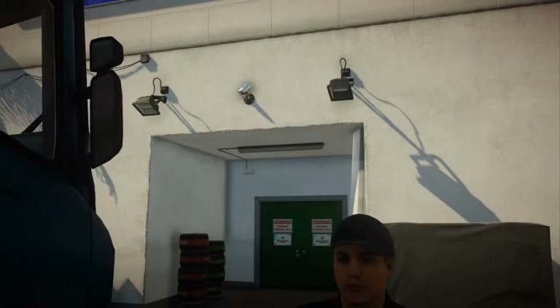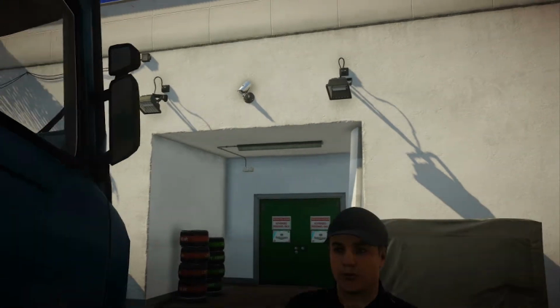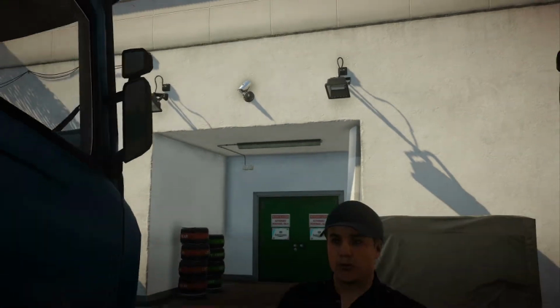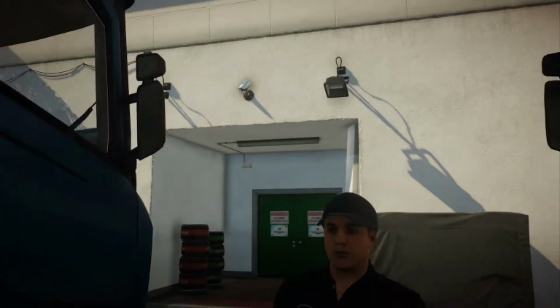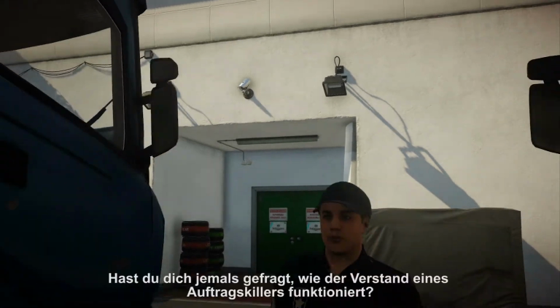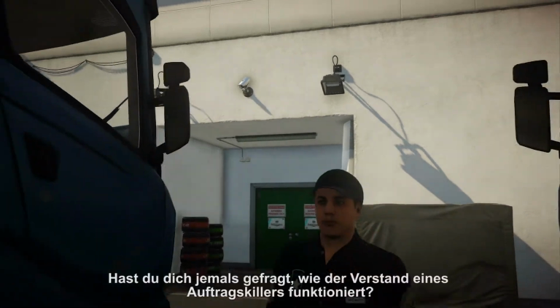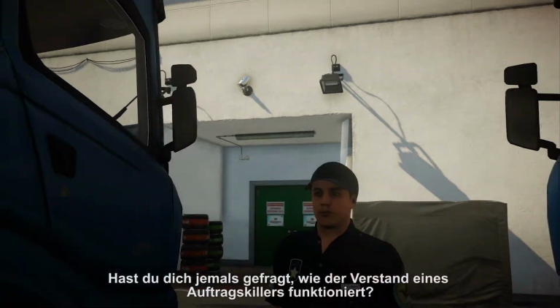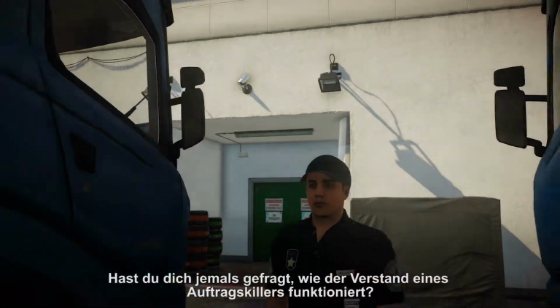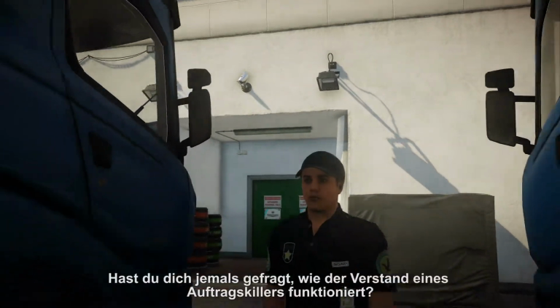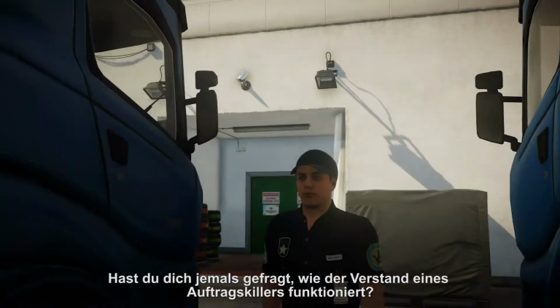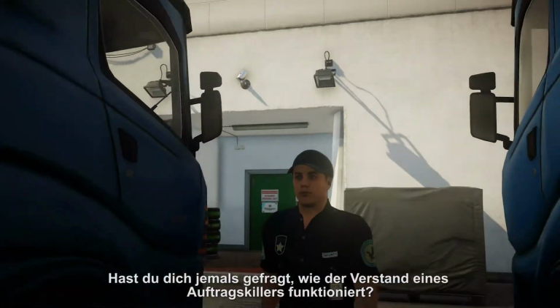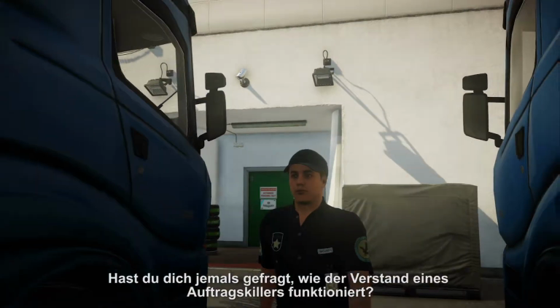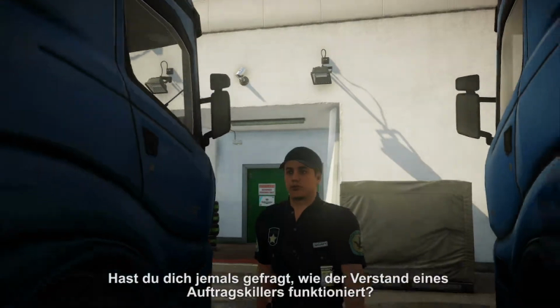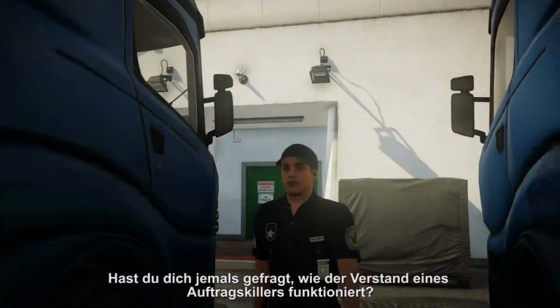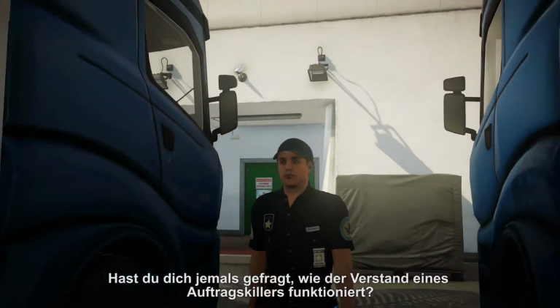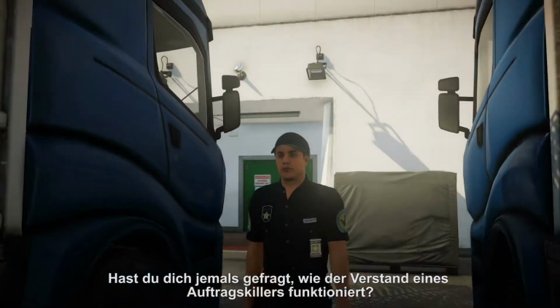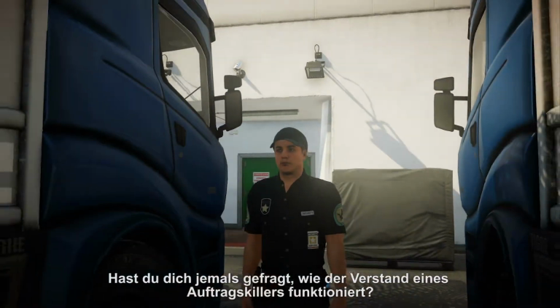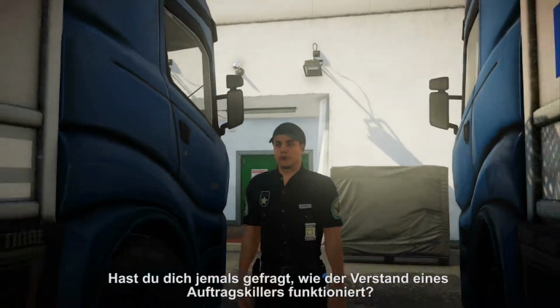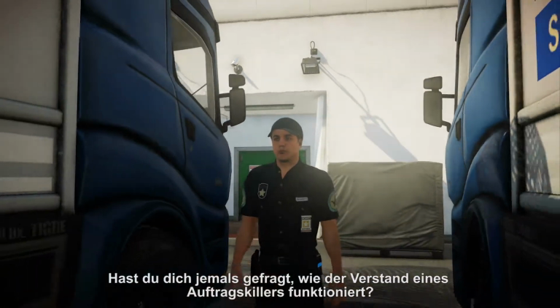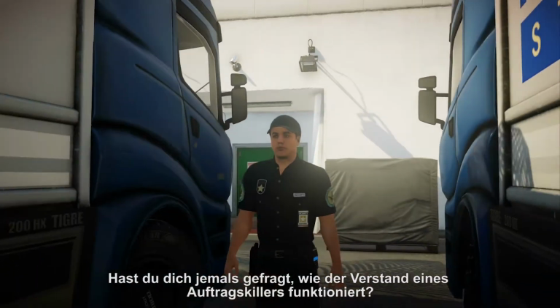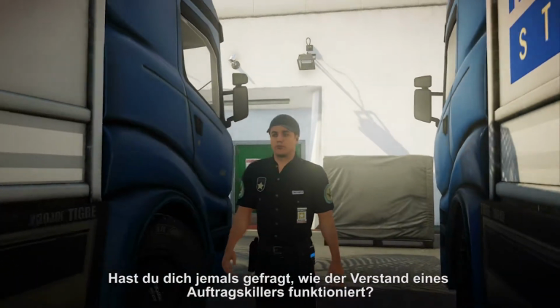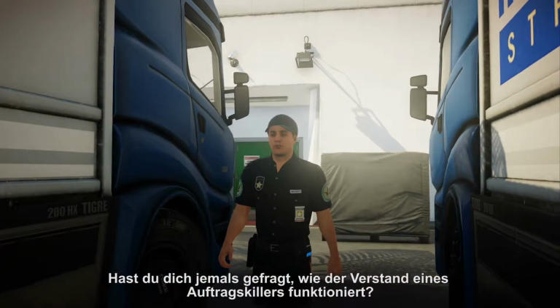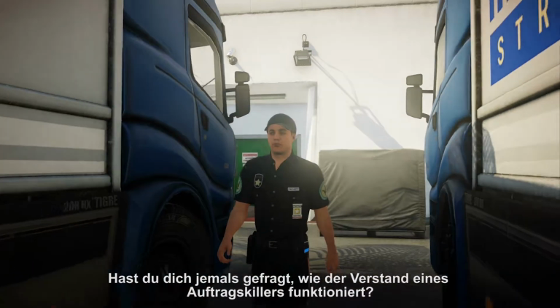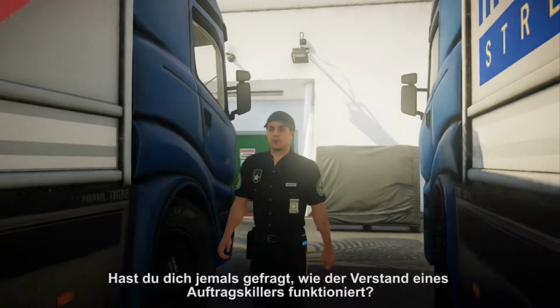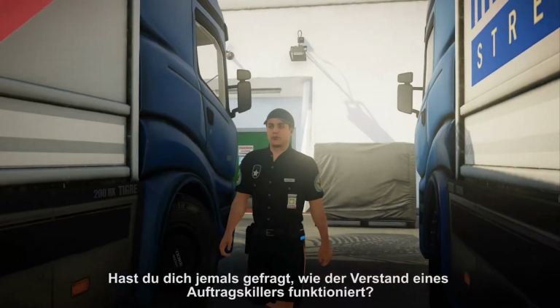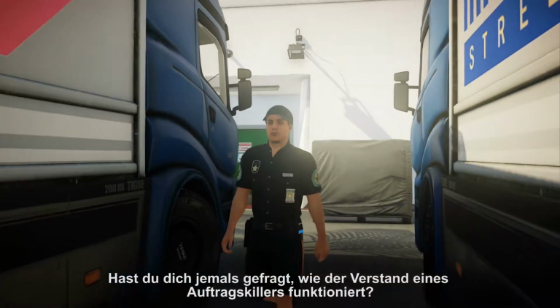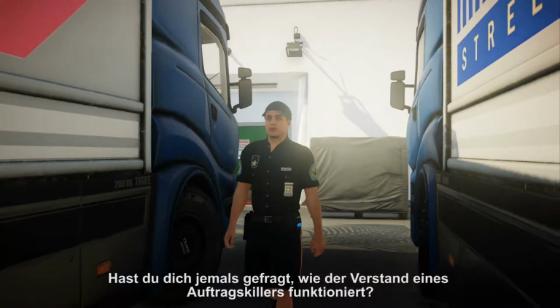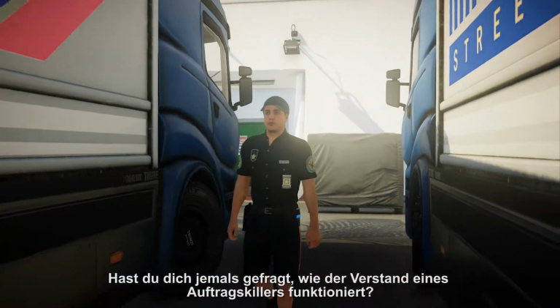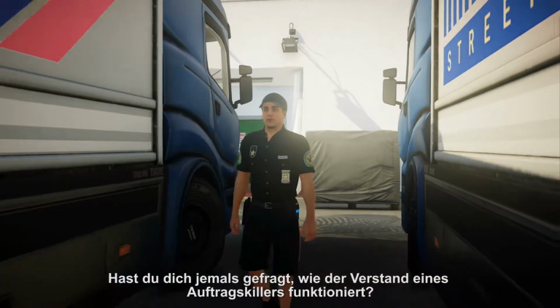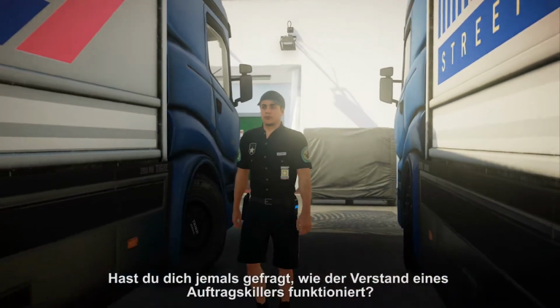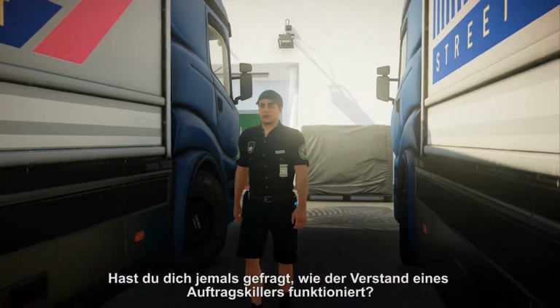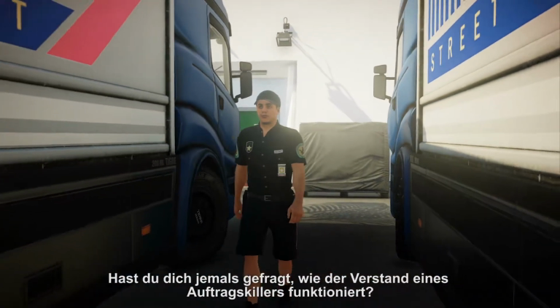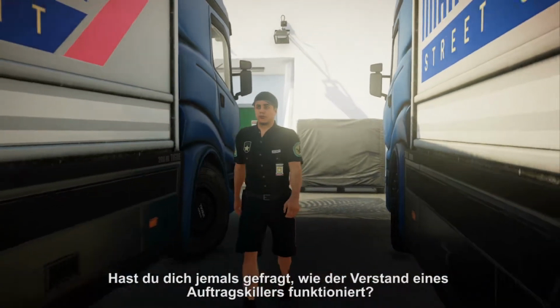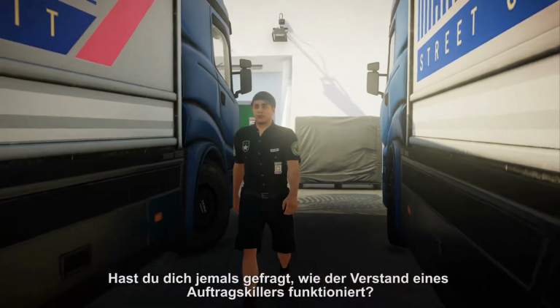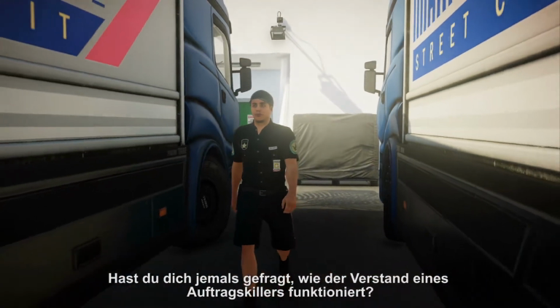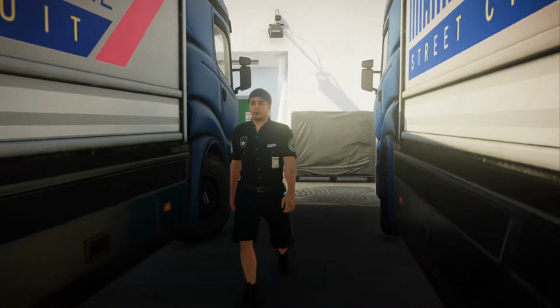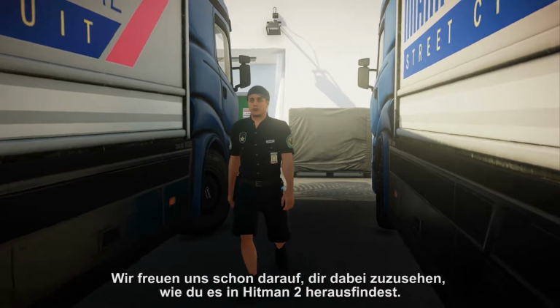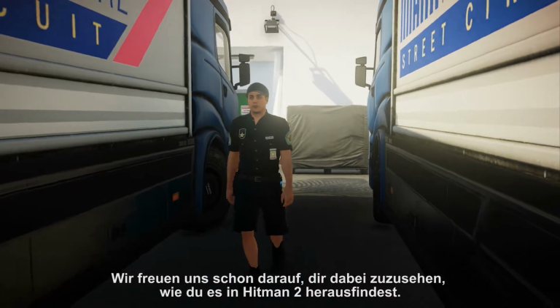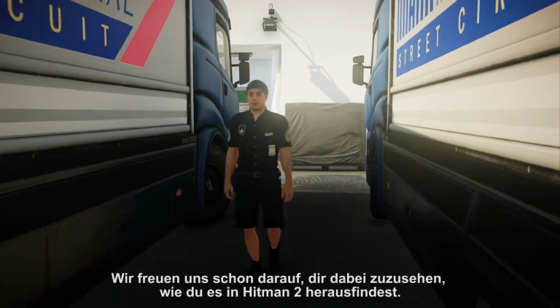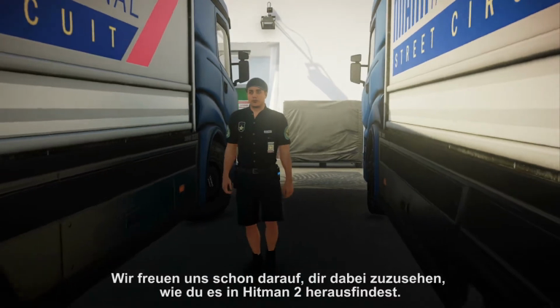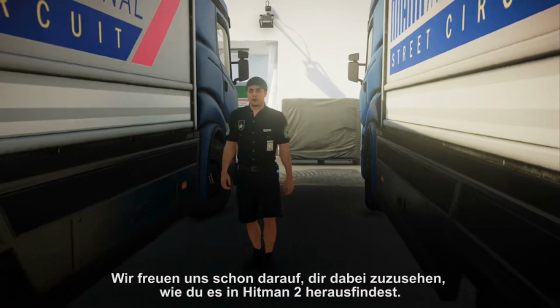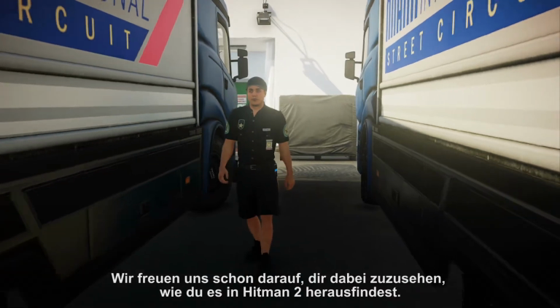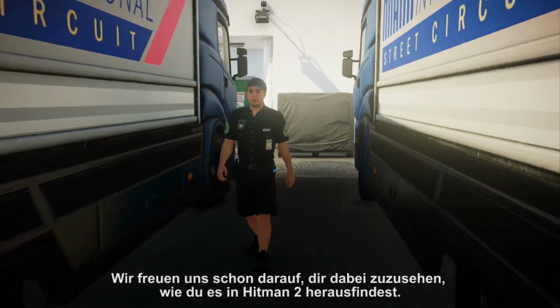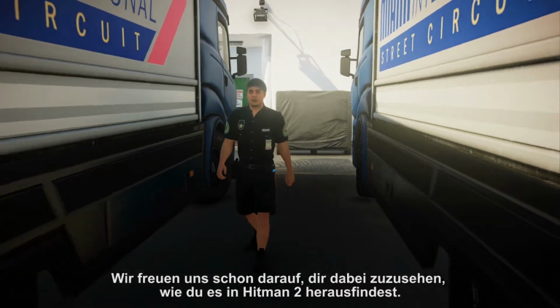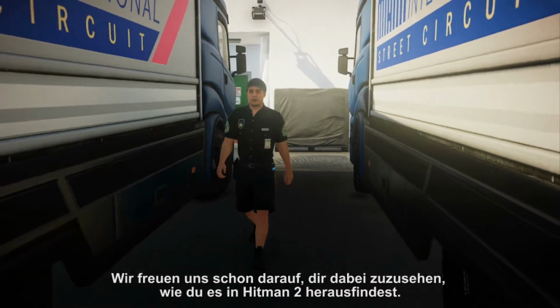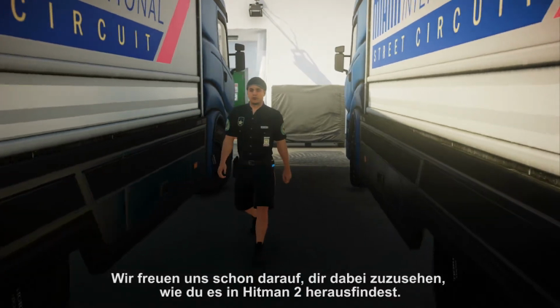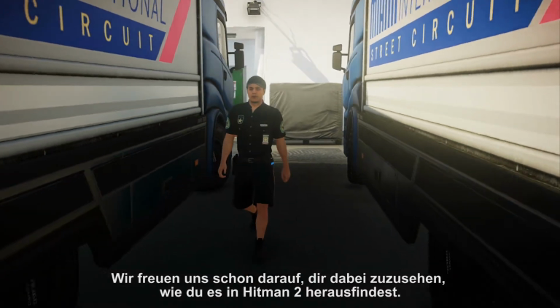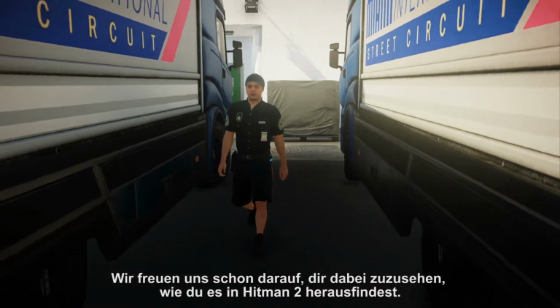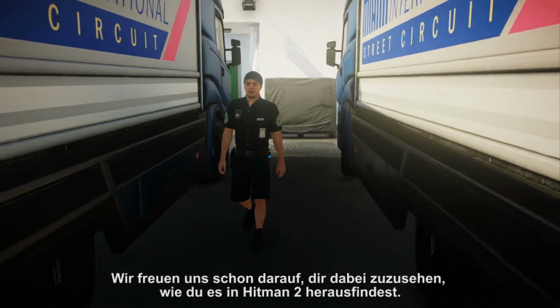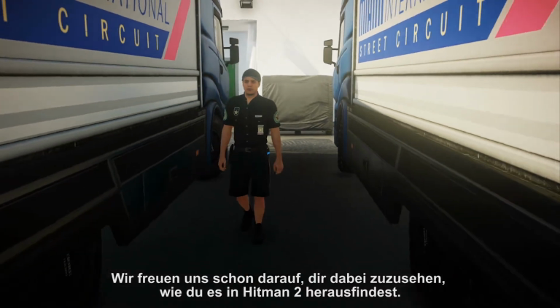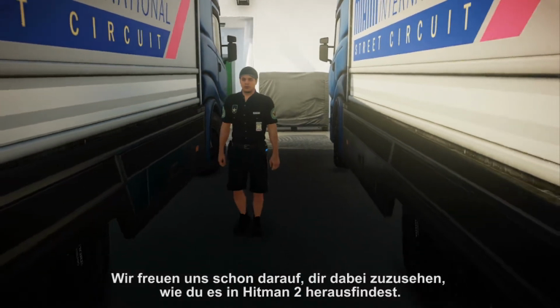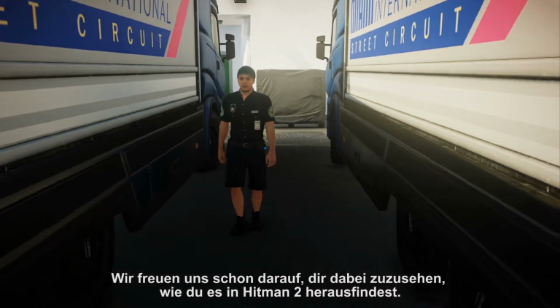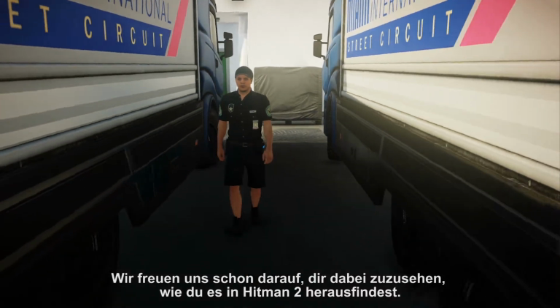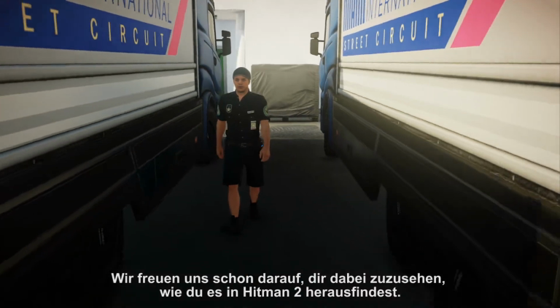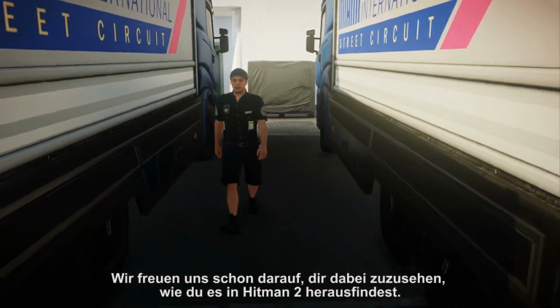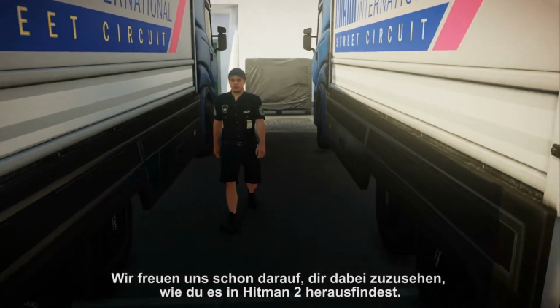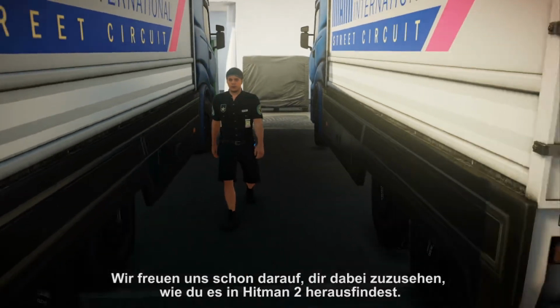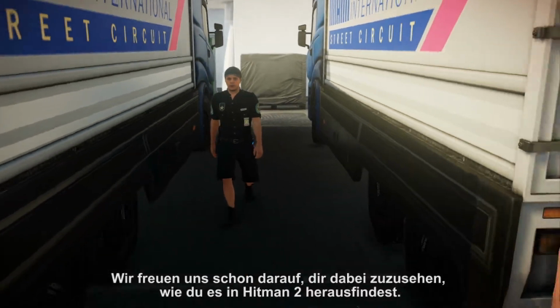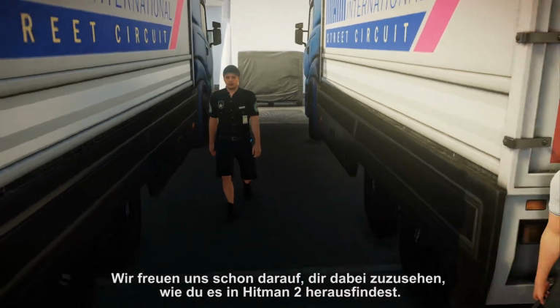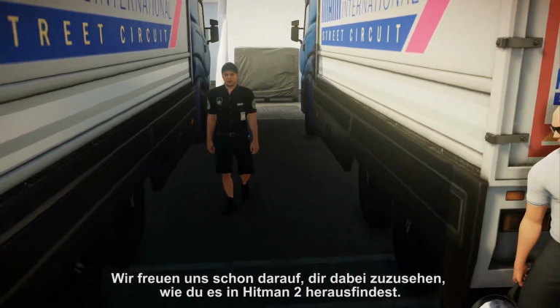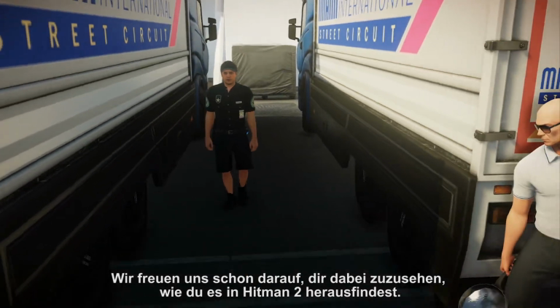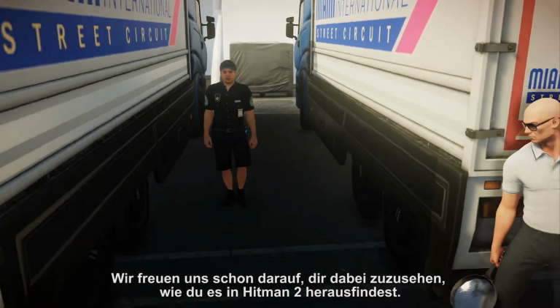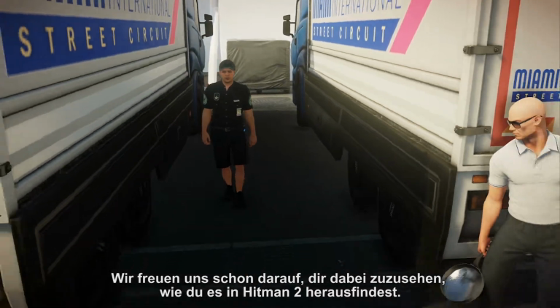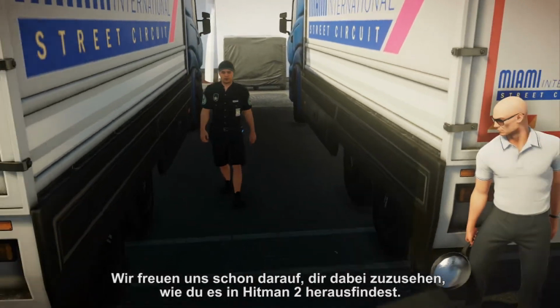Have you ever wondered how the mind of an assassin works? We're excited to watch you find out in Hitman 2.